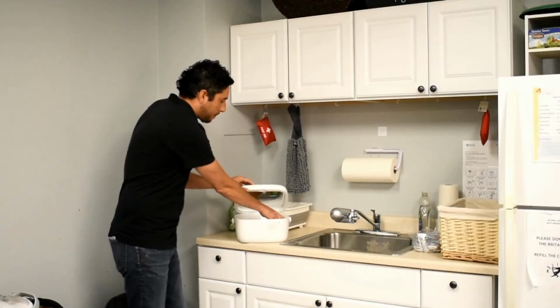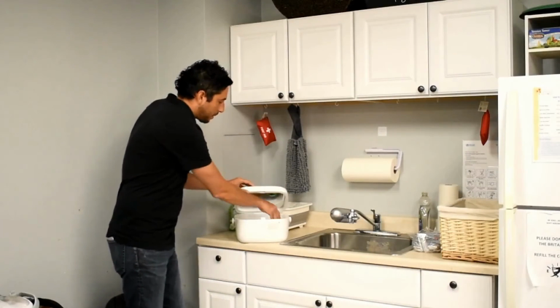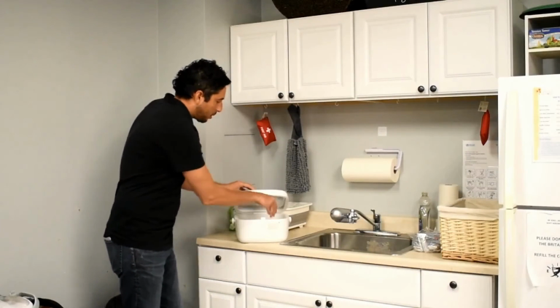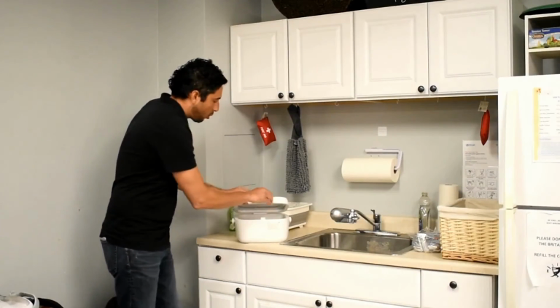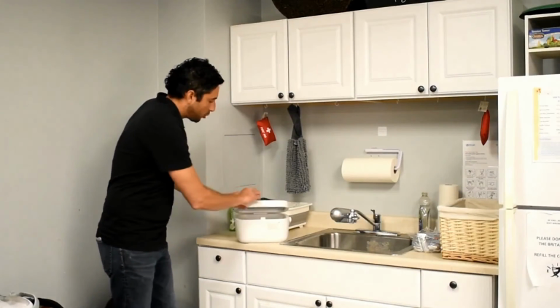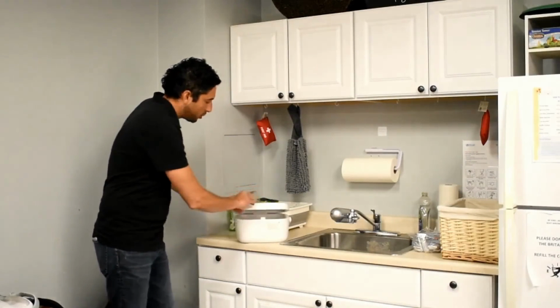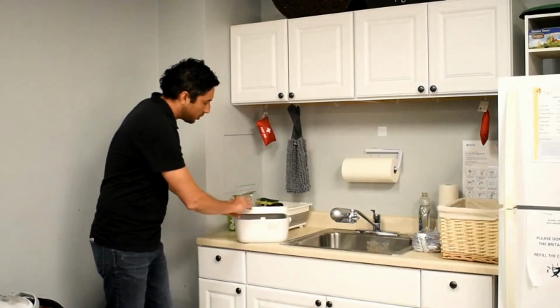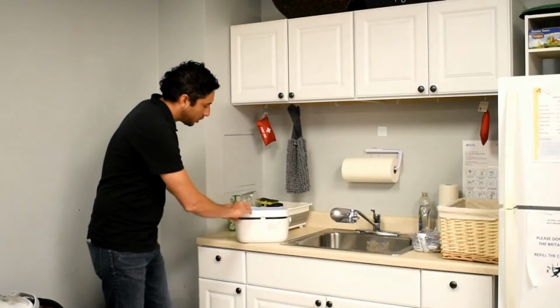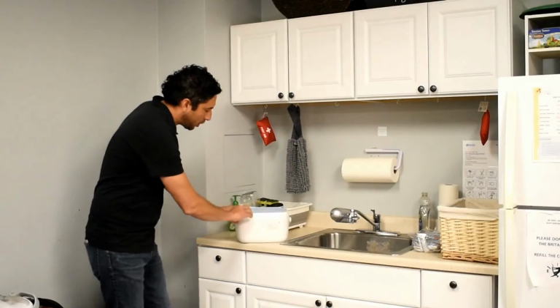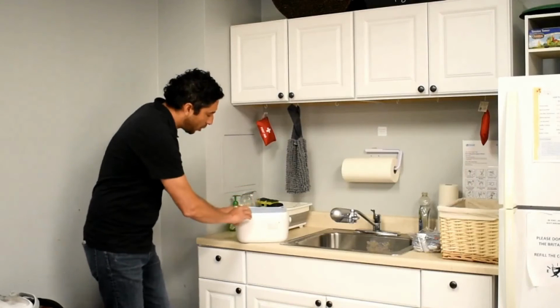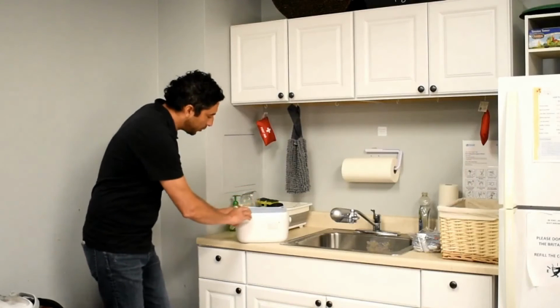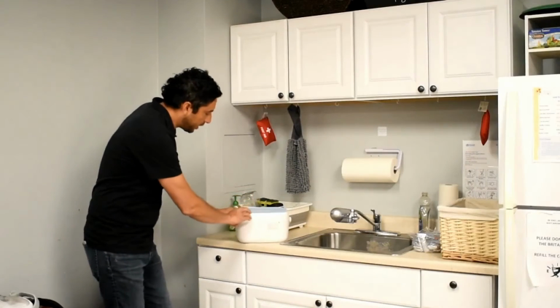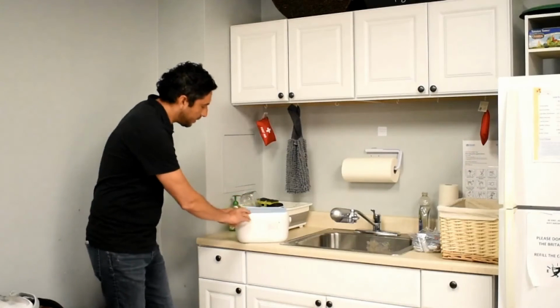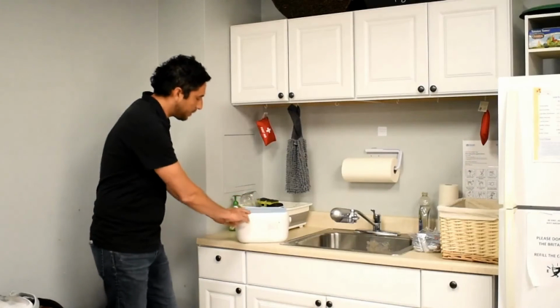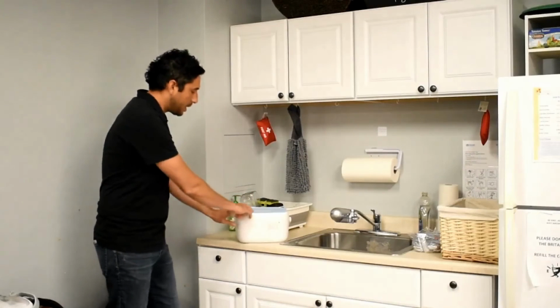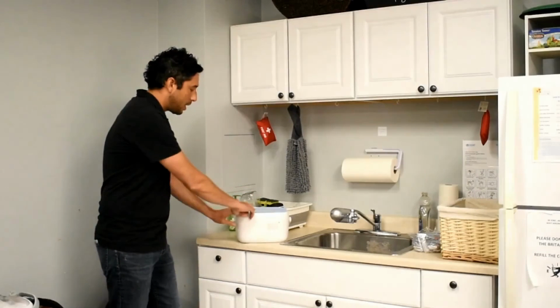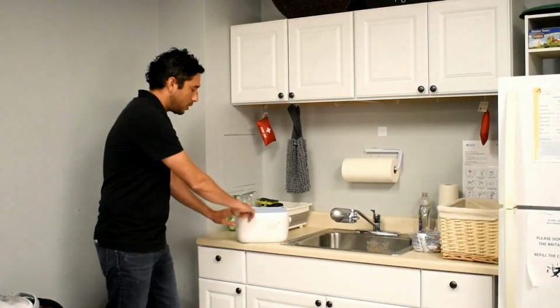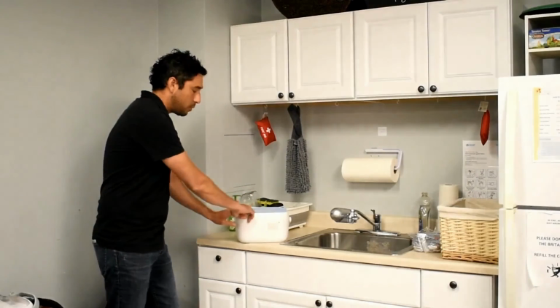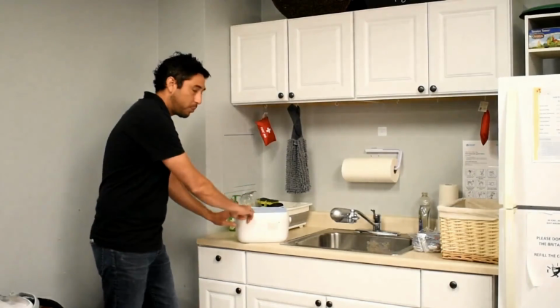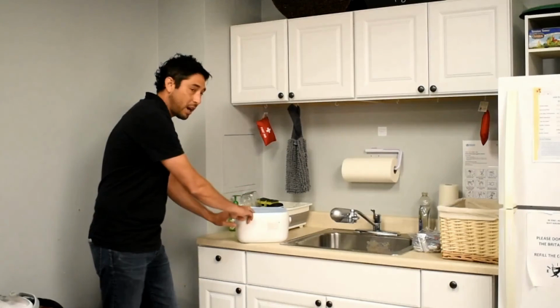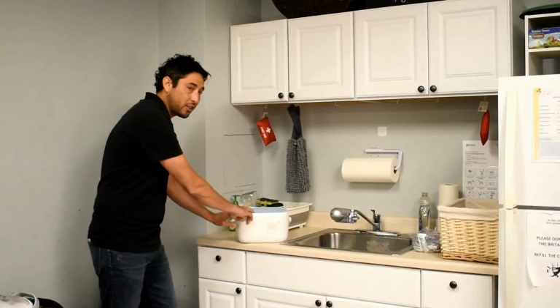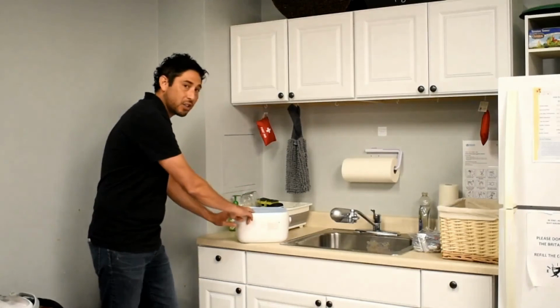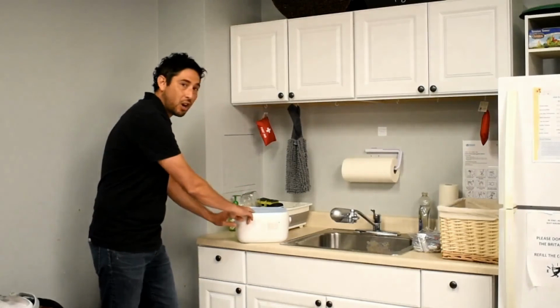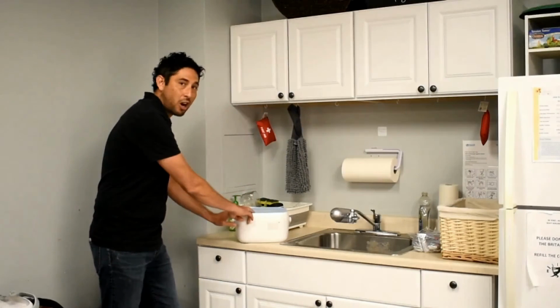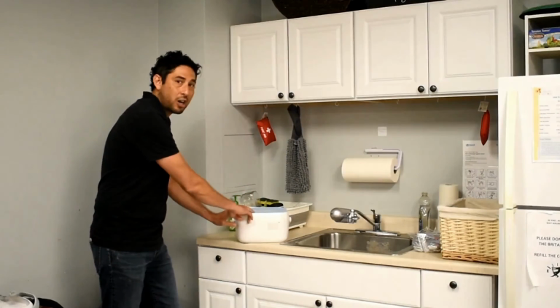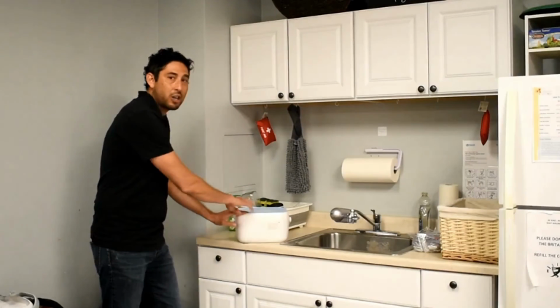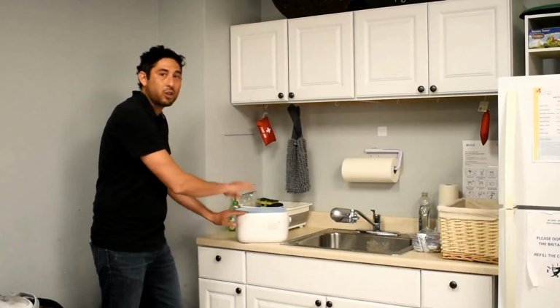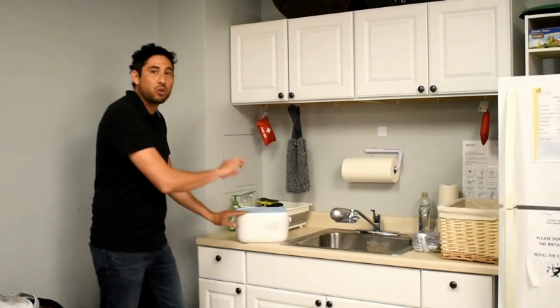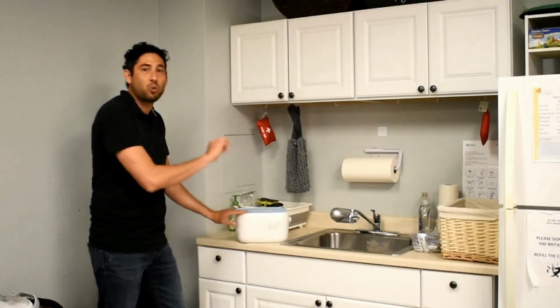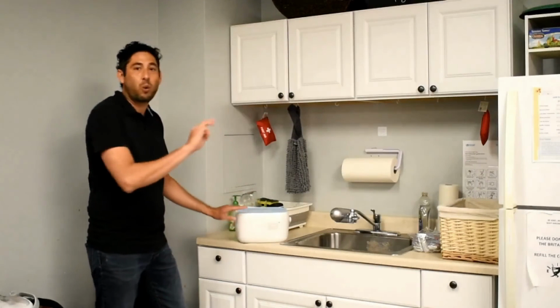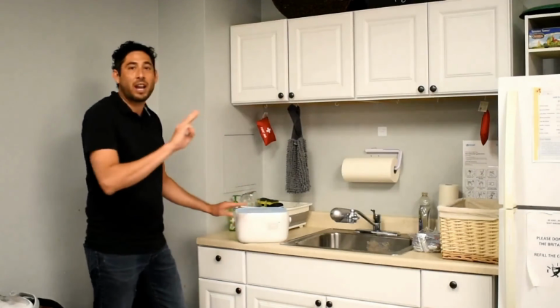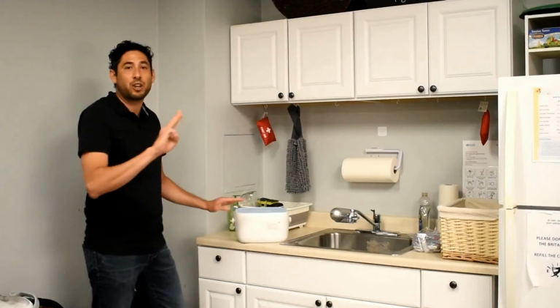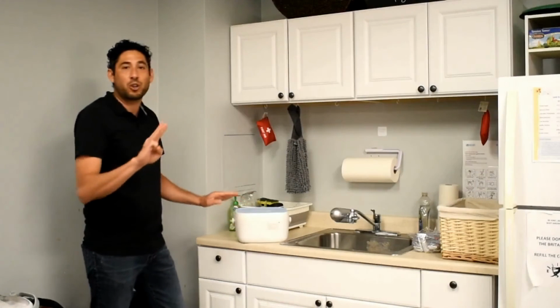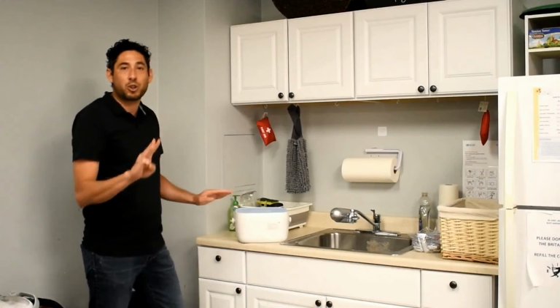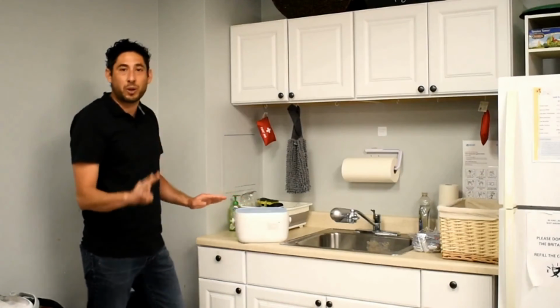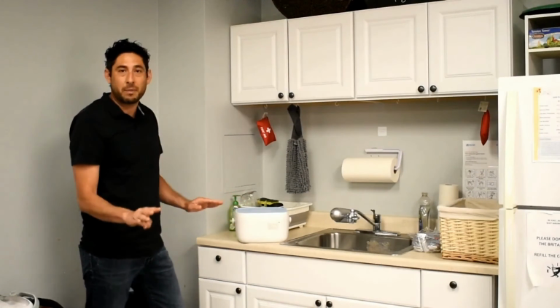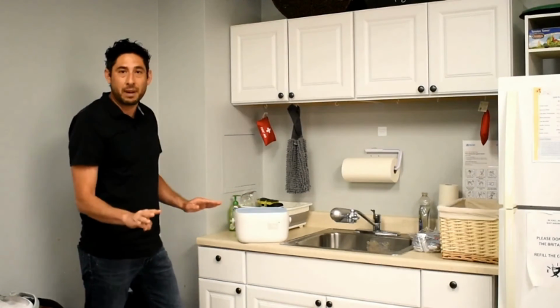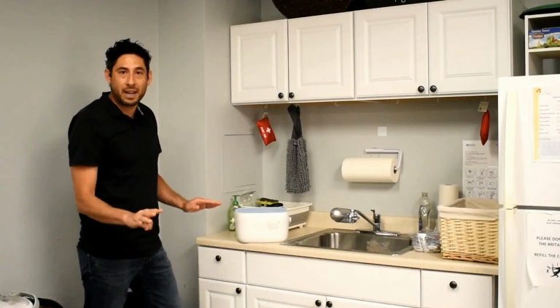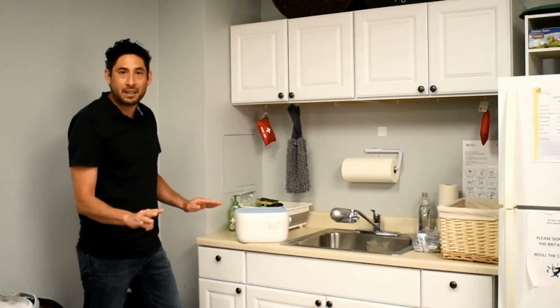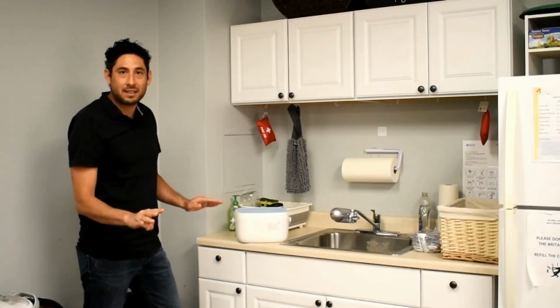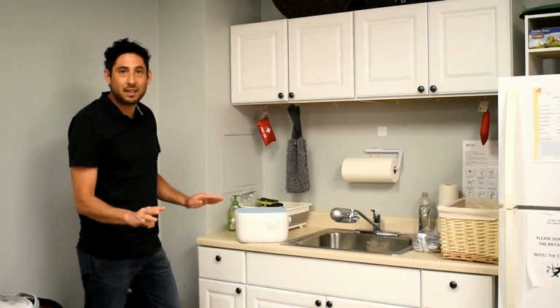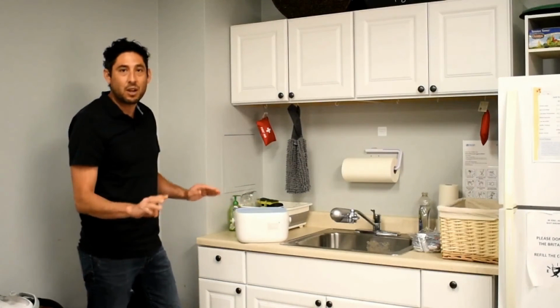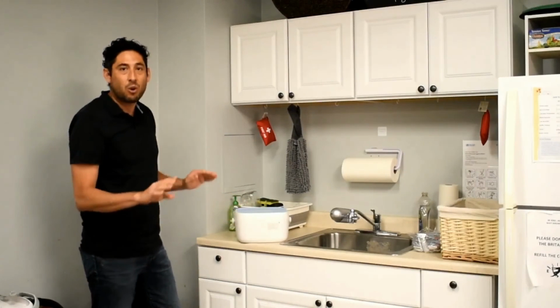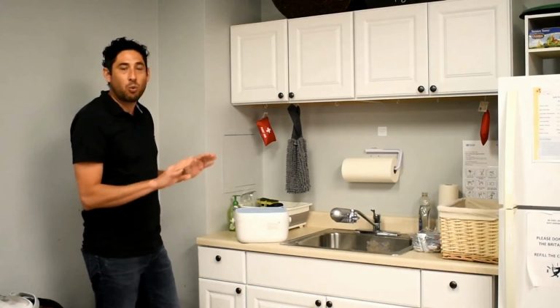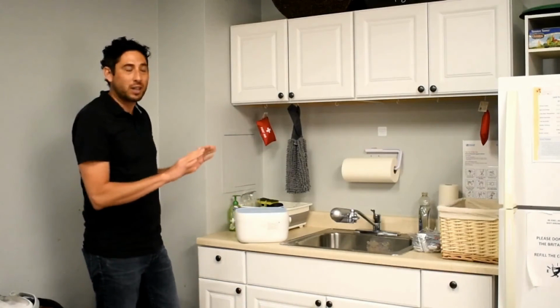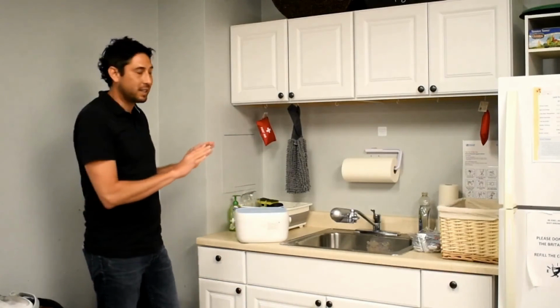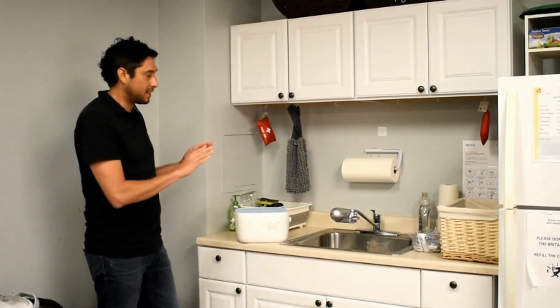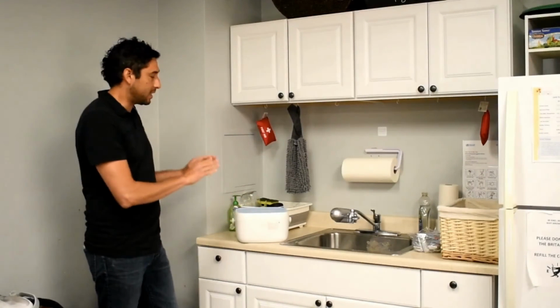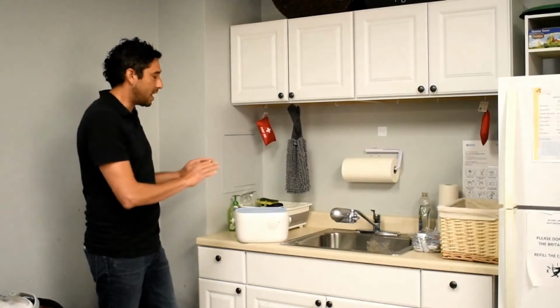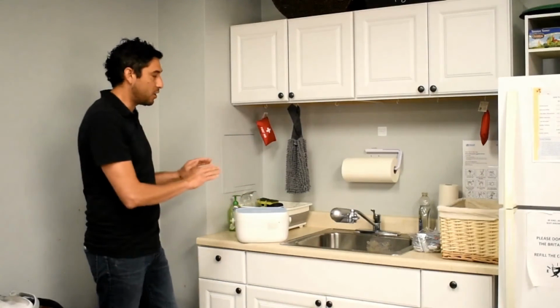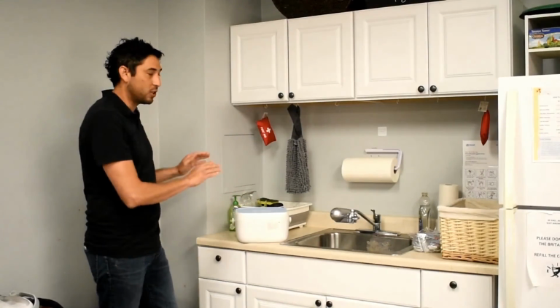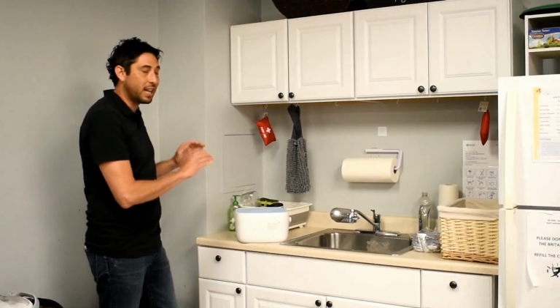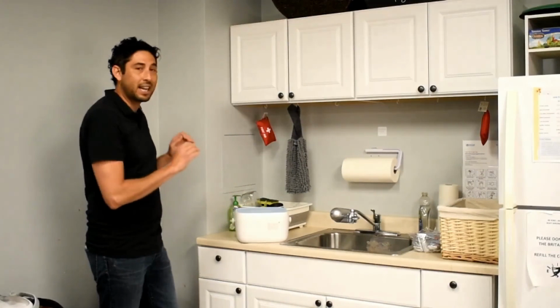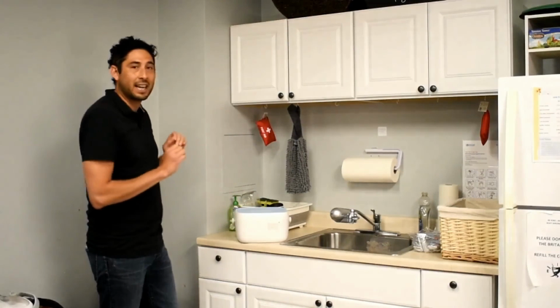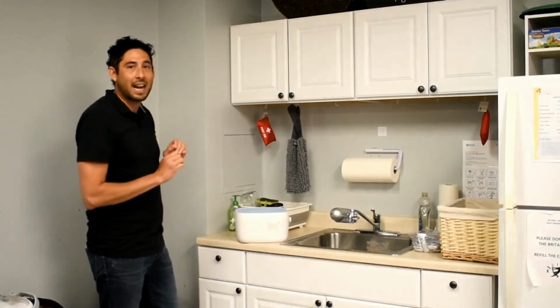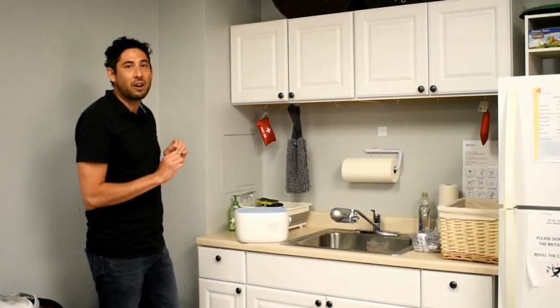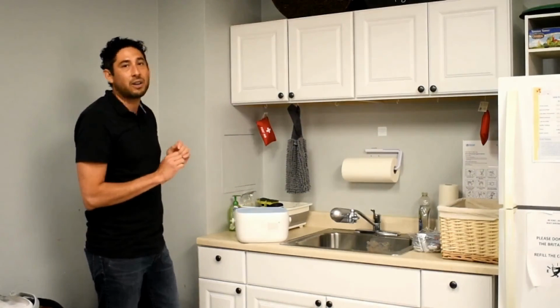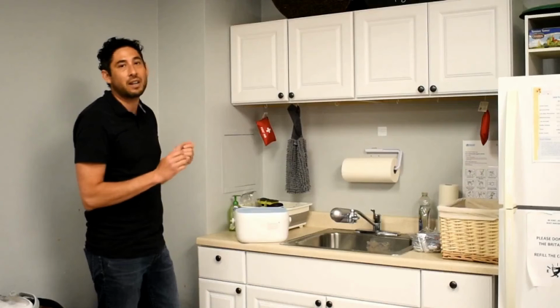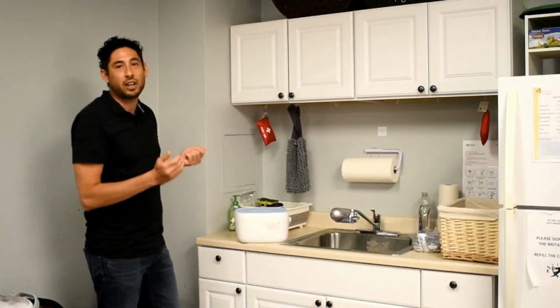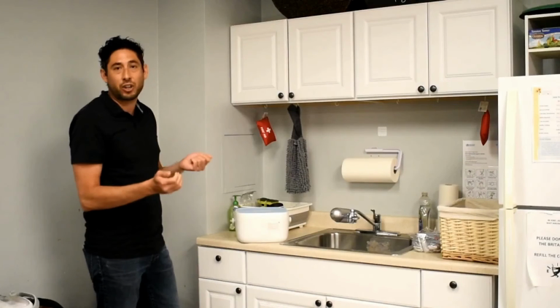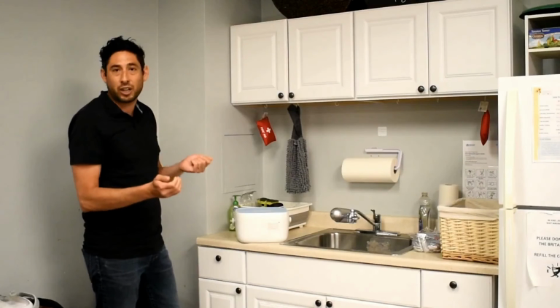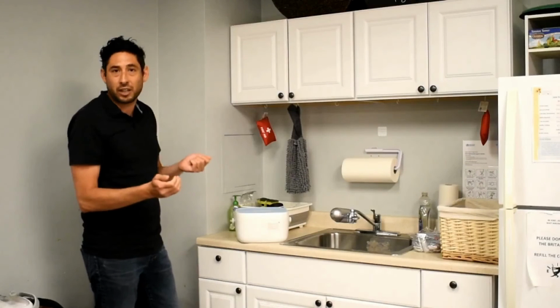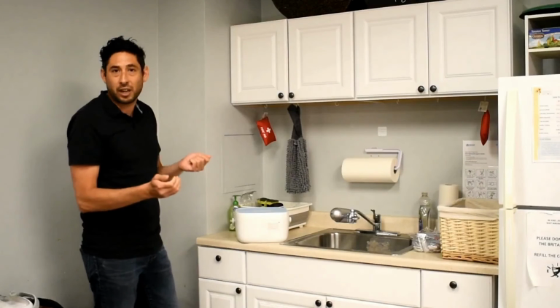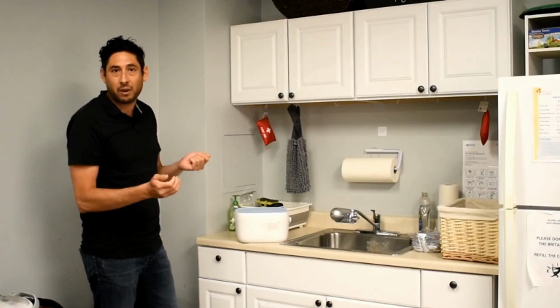You simply close it, press start, wait three minutes, and once it's done you take it out and you're good to go.